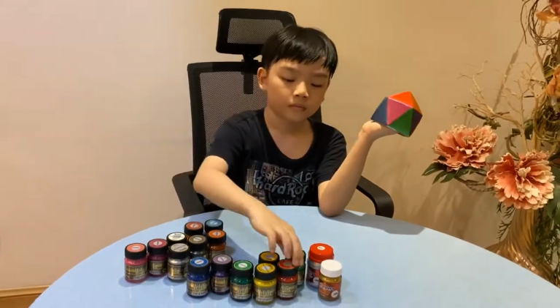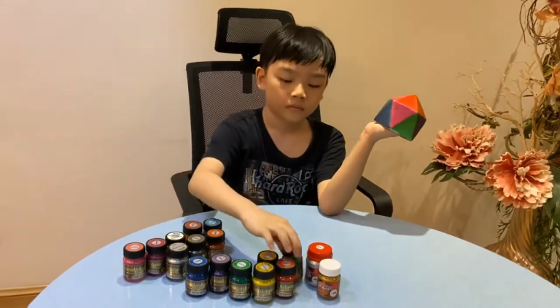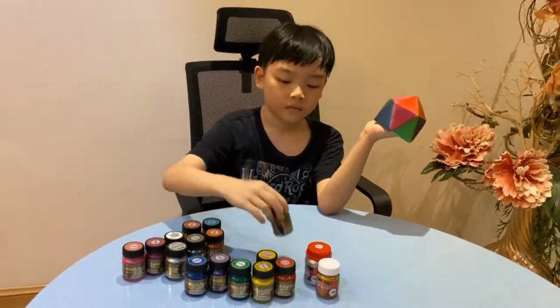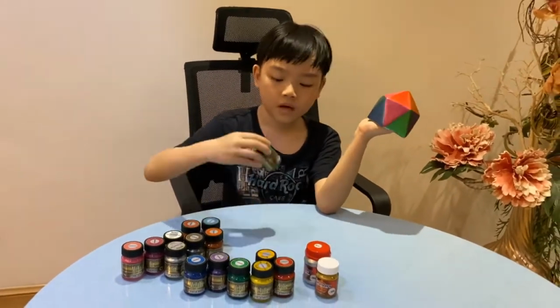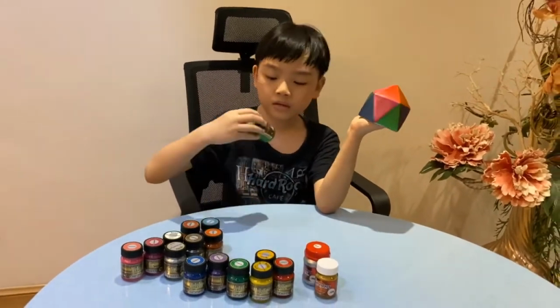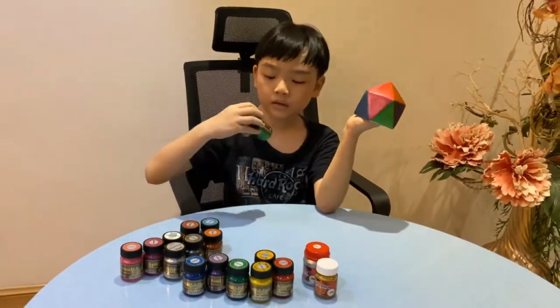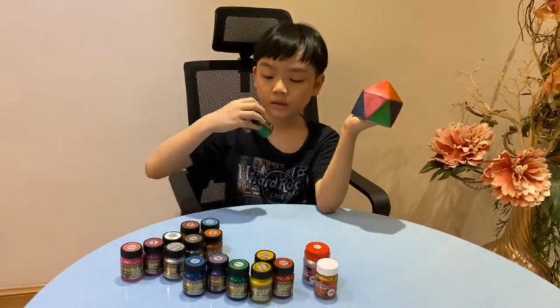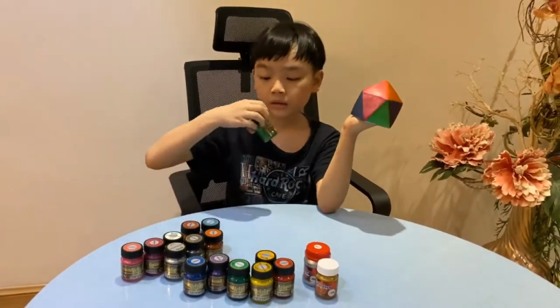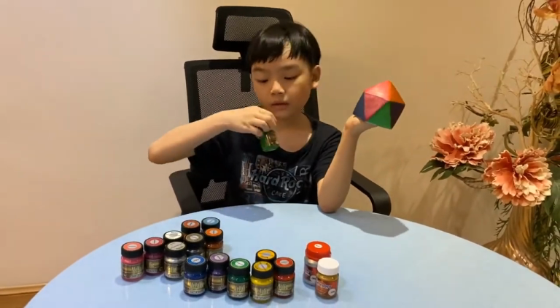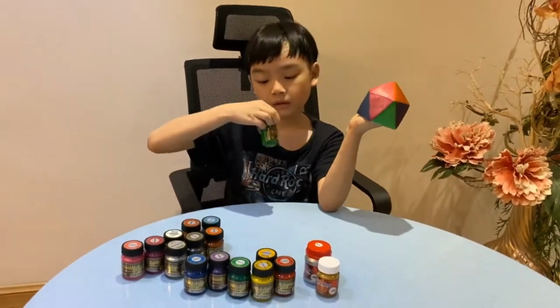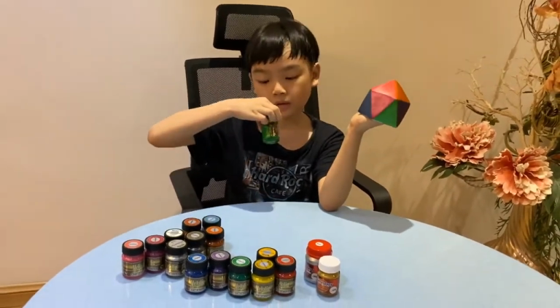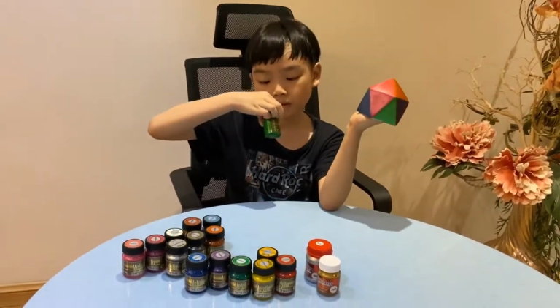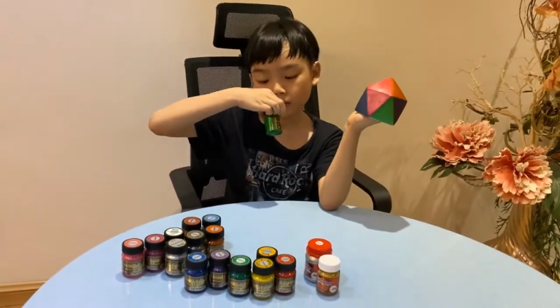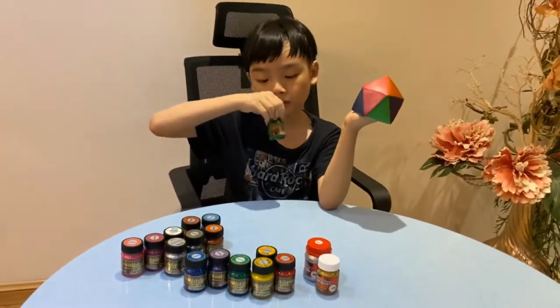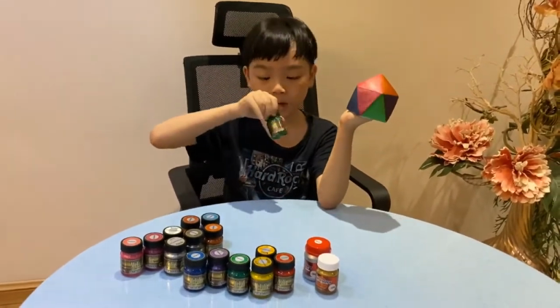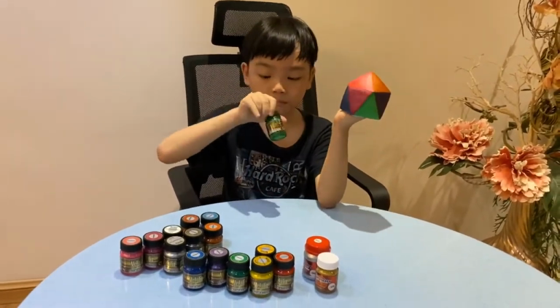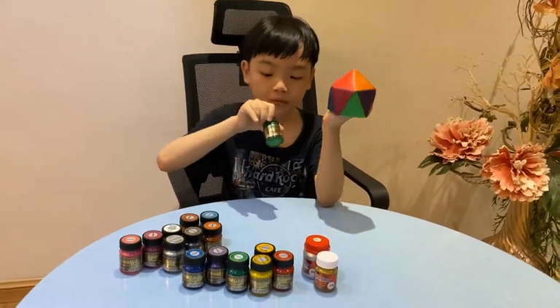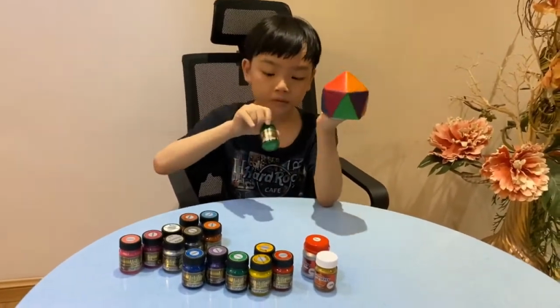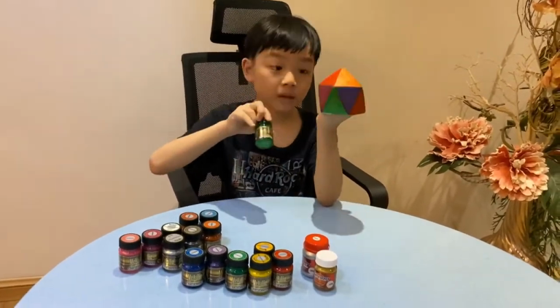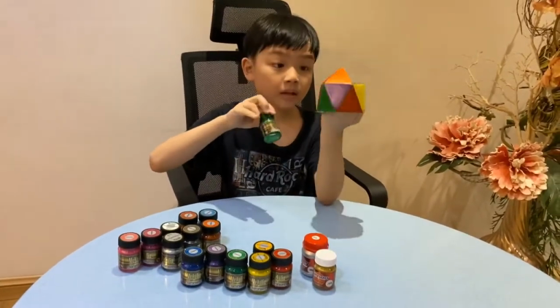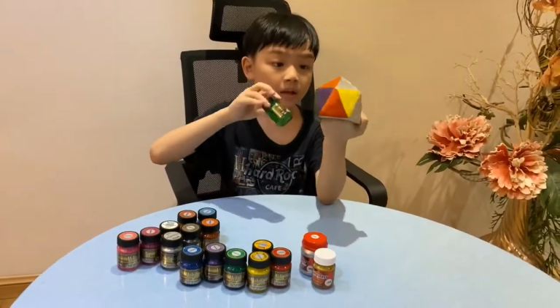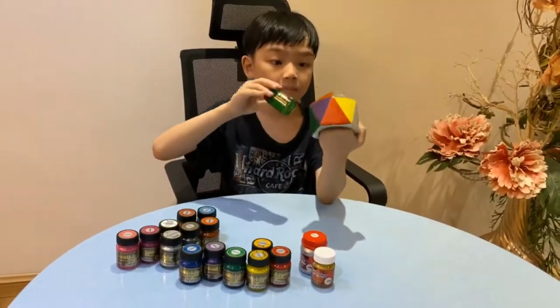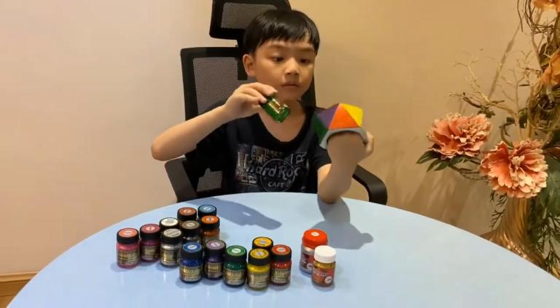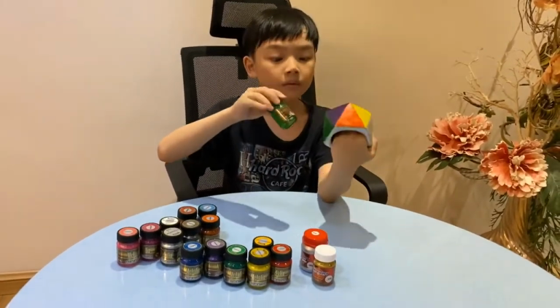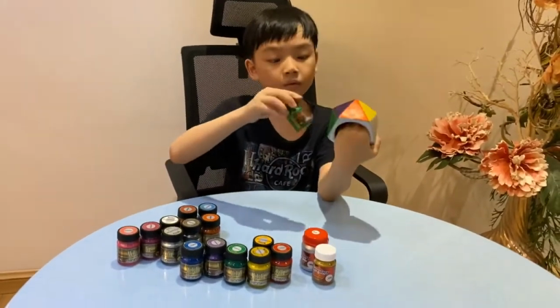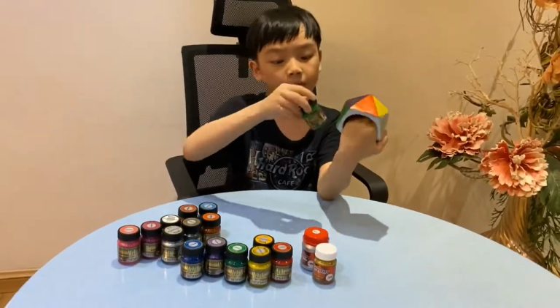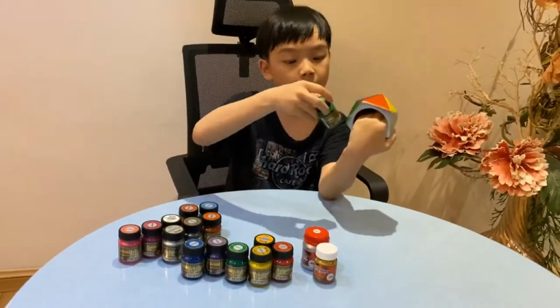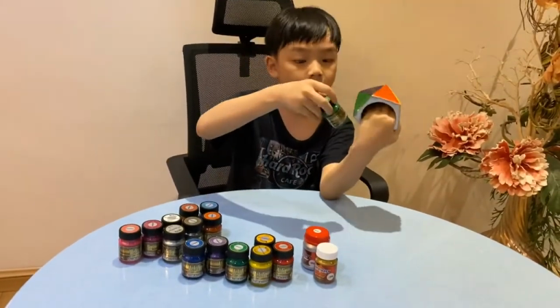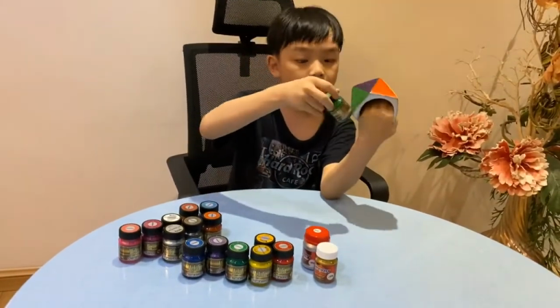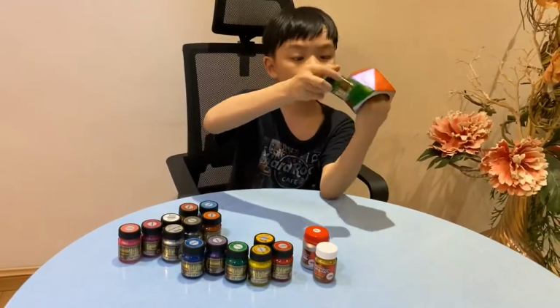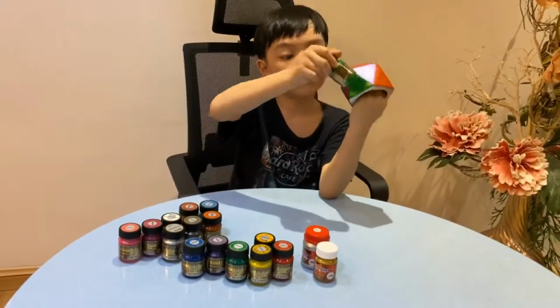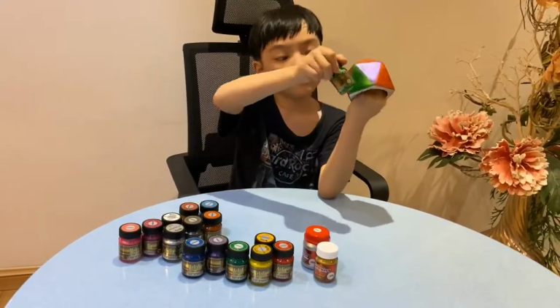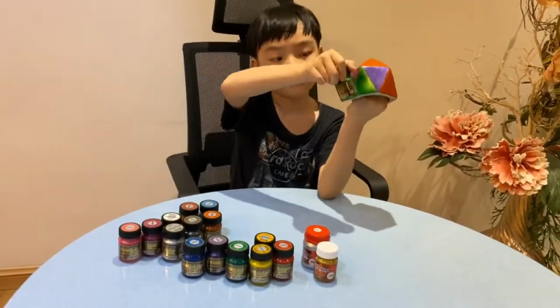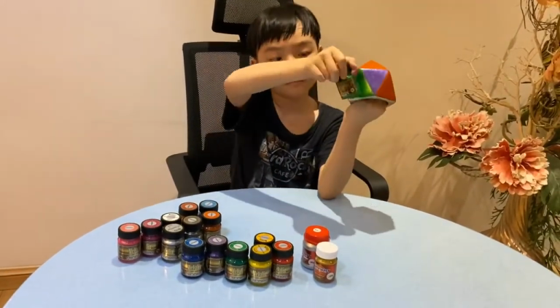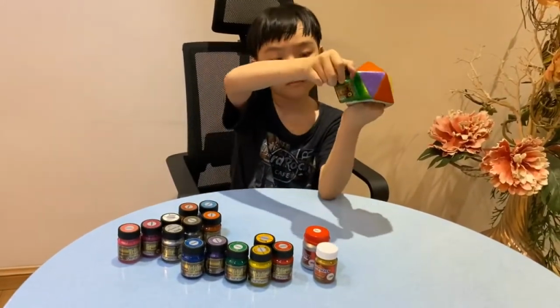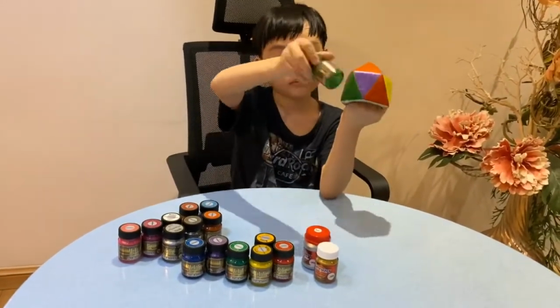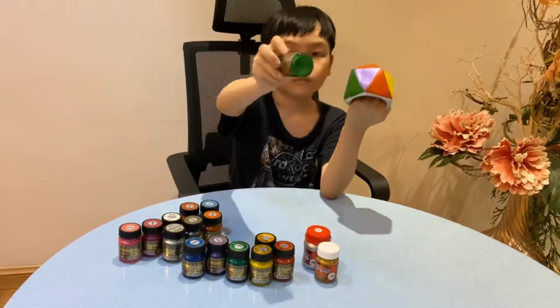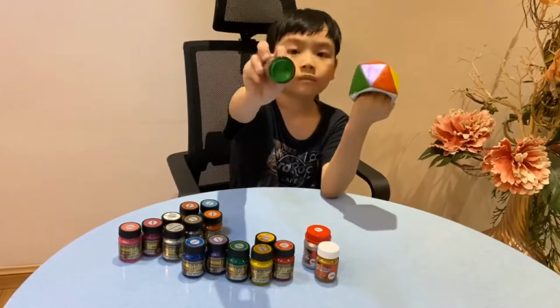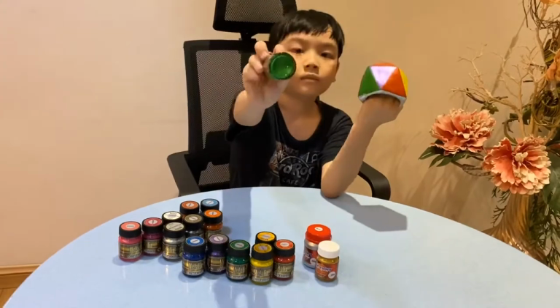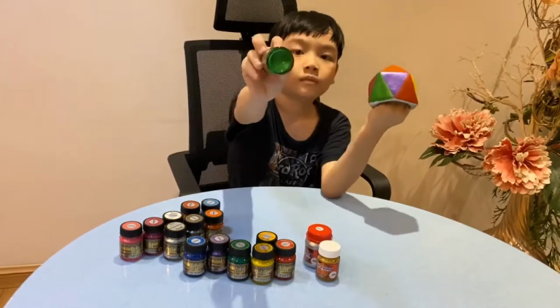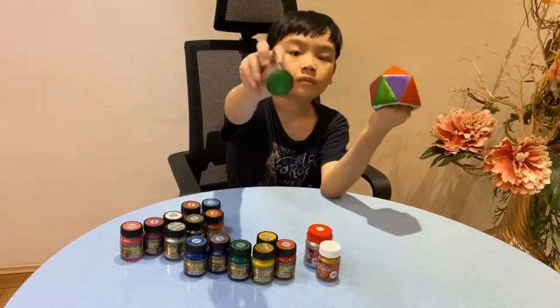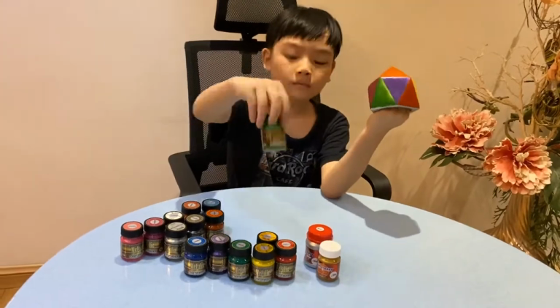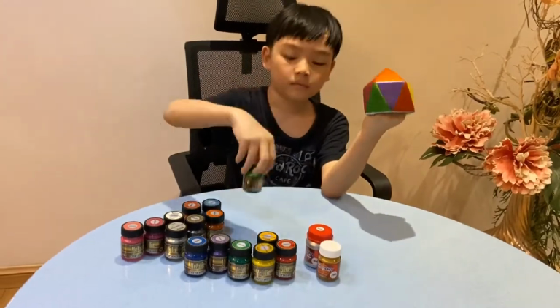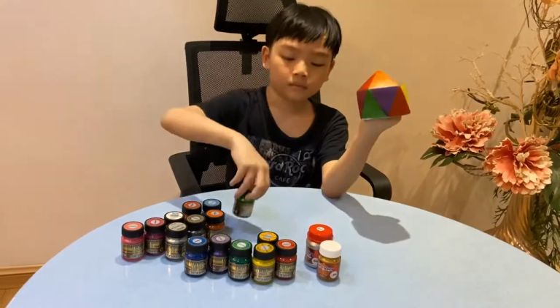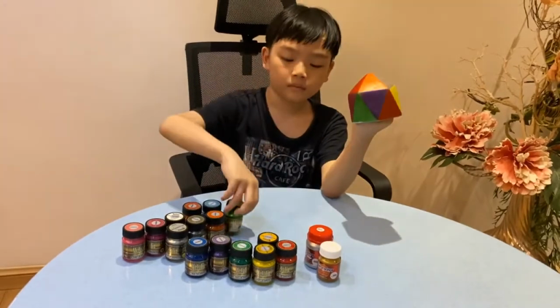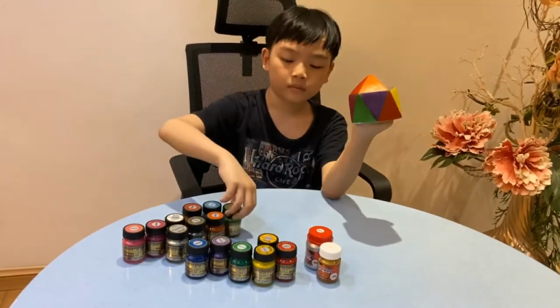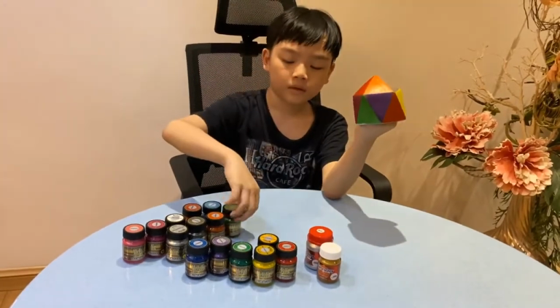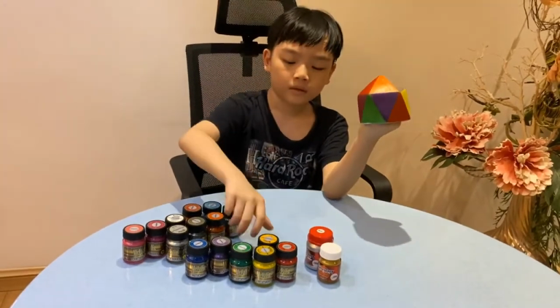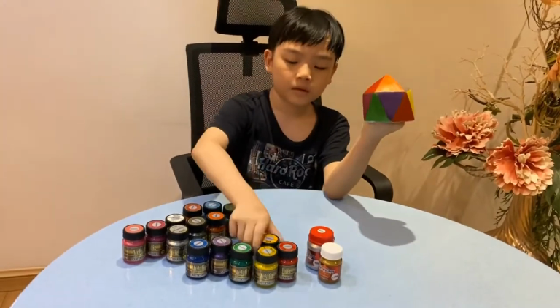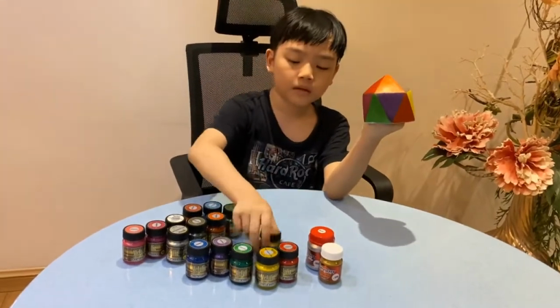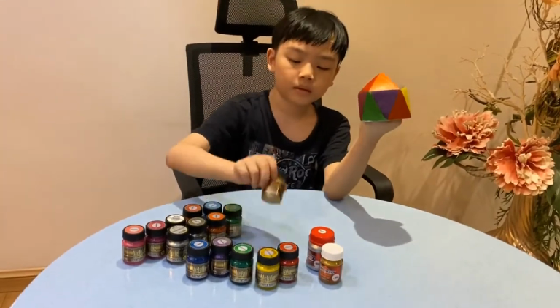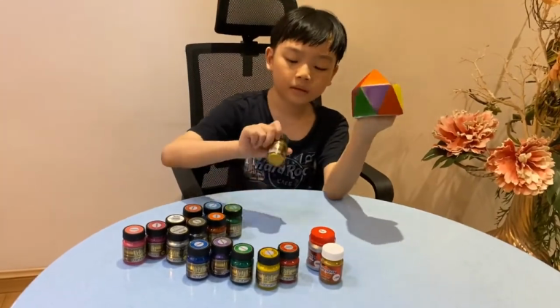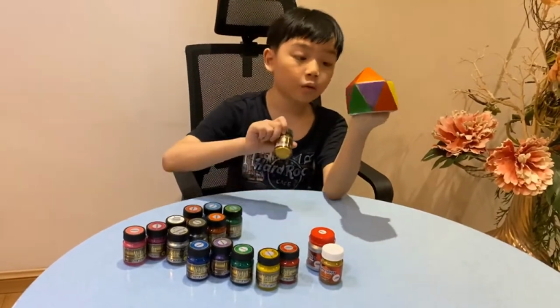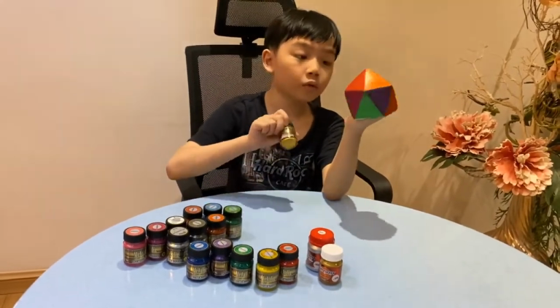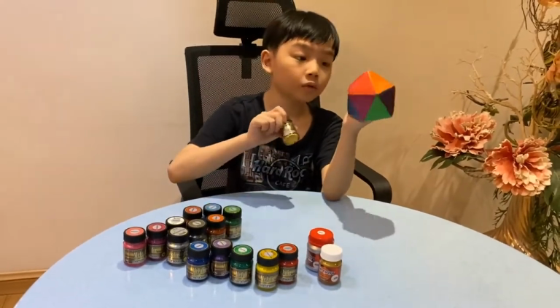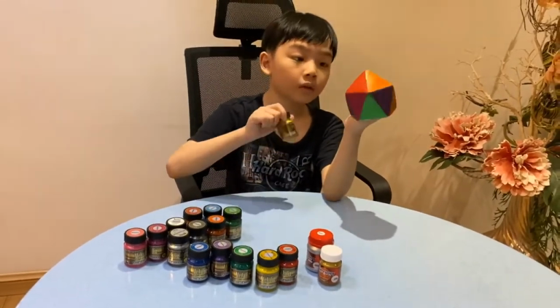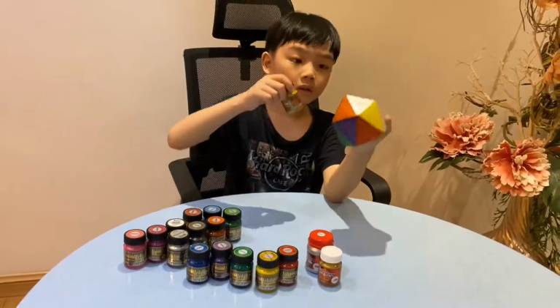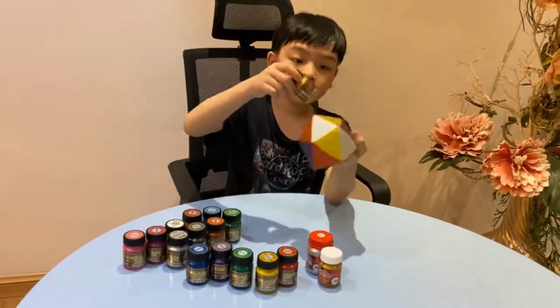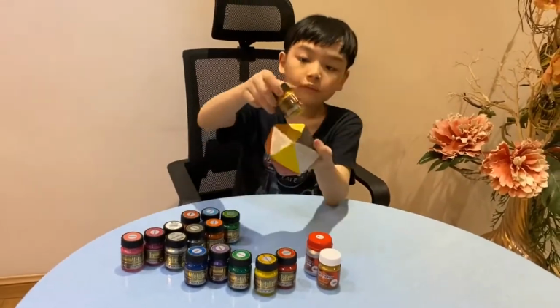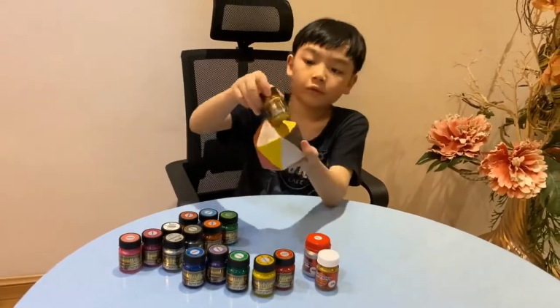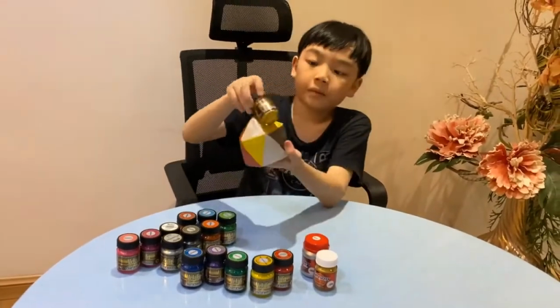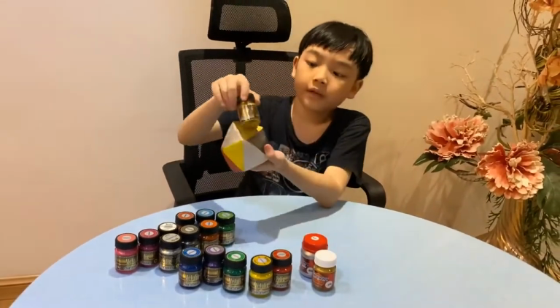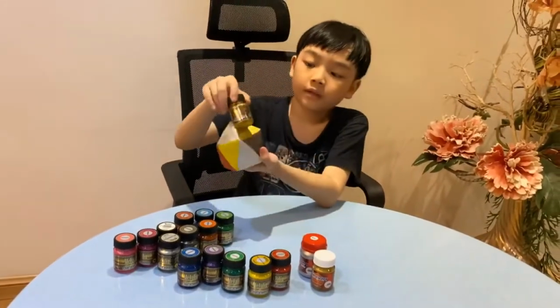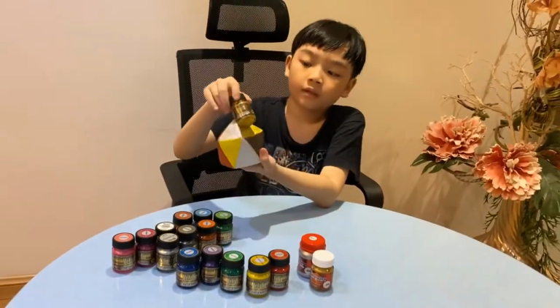Next is apple green — apple green will be right here. Next is gold — gold will be right here.